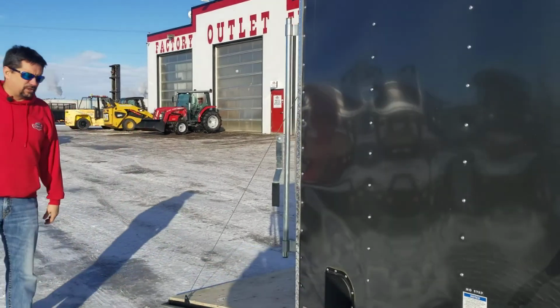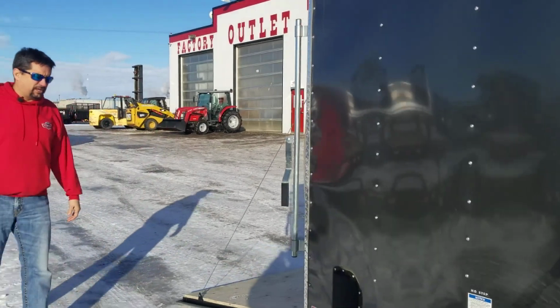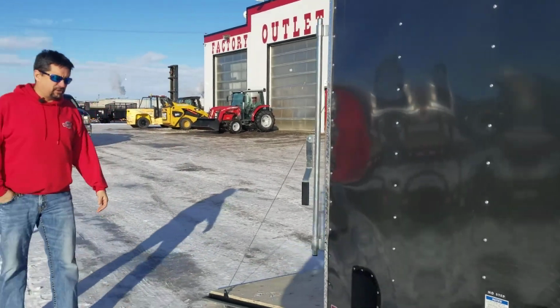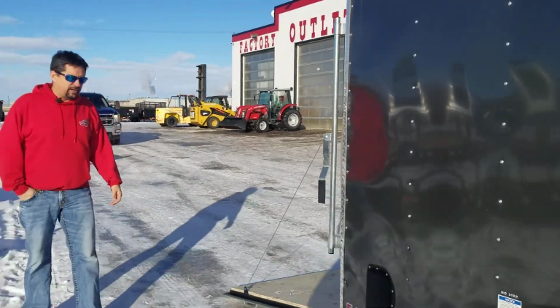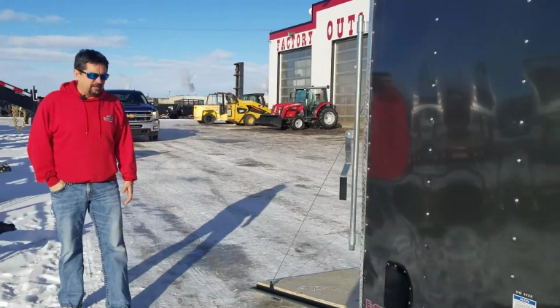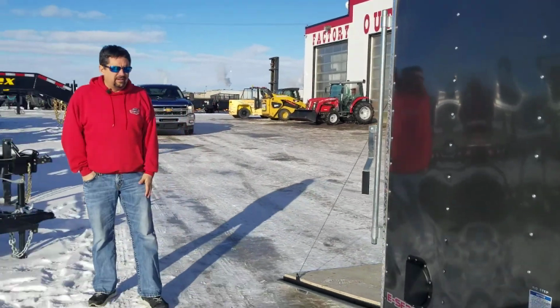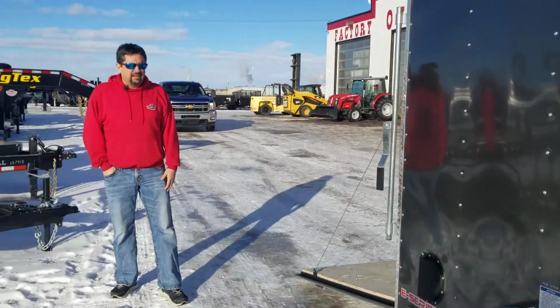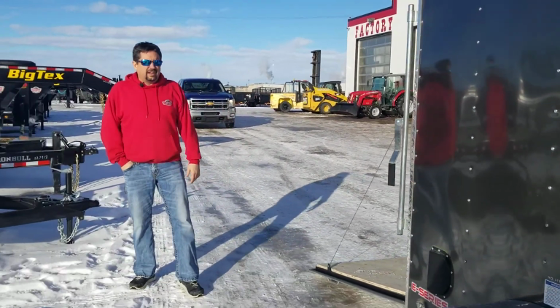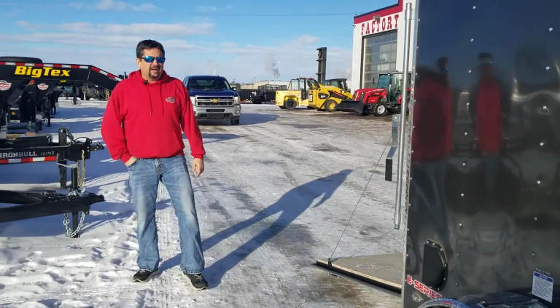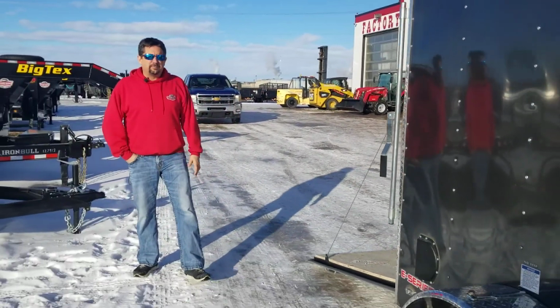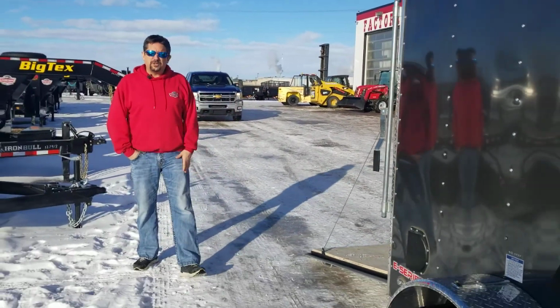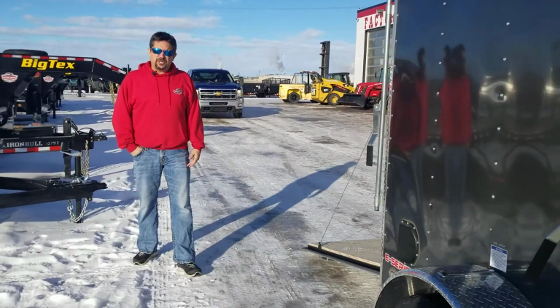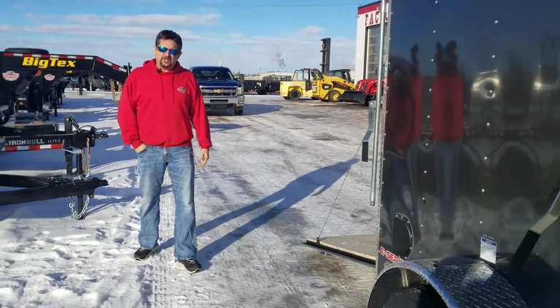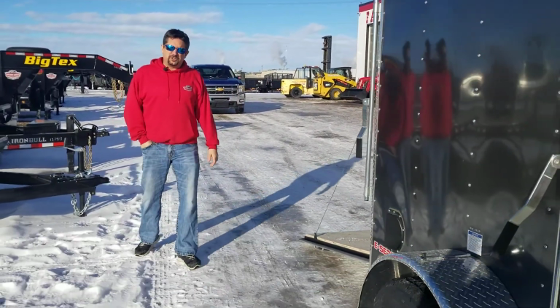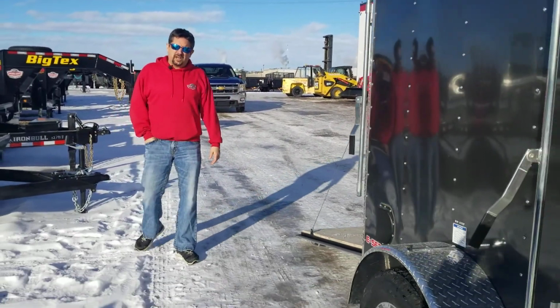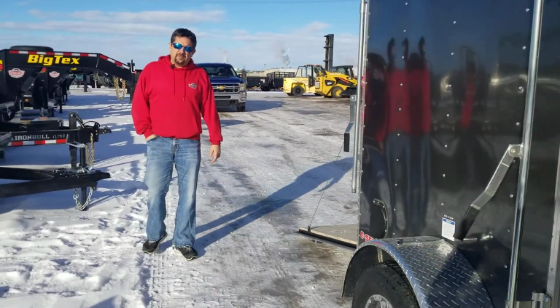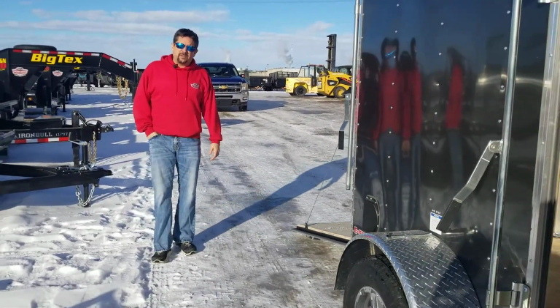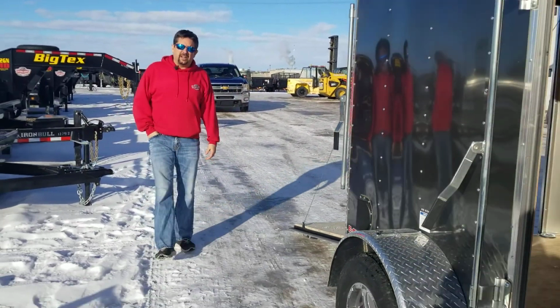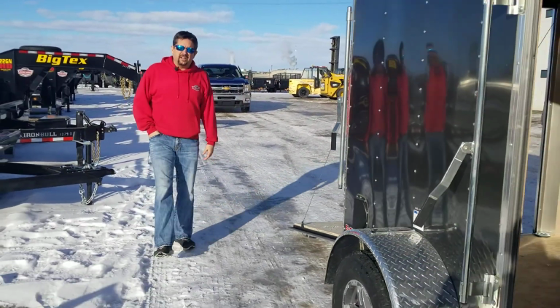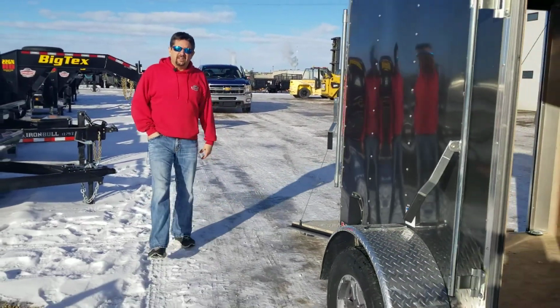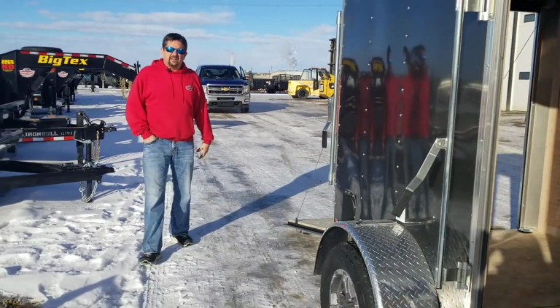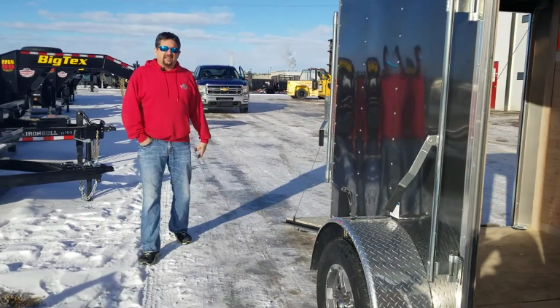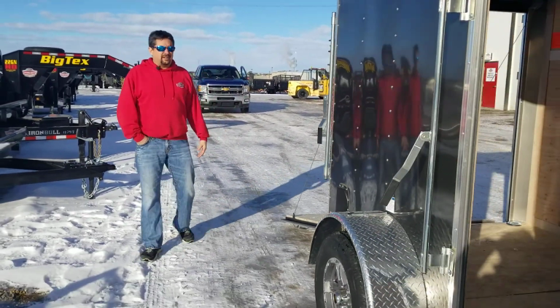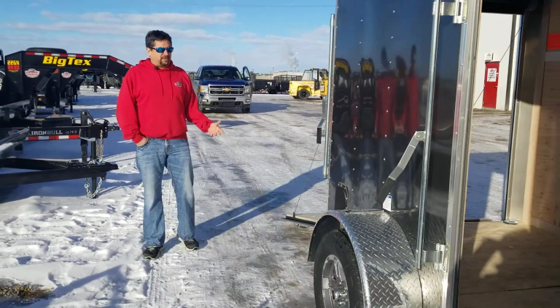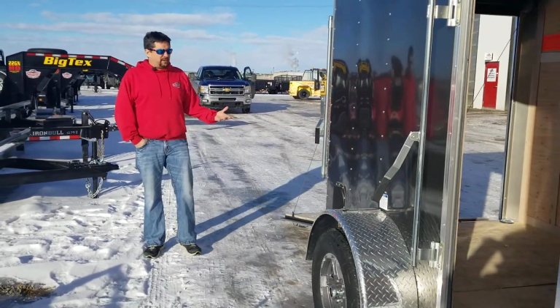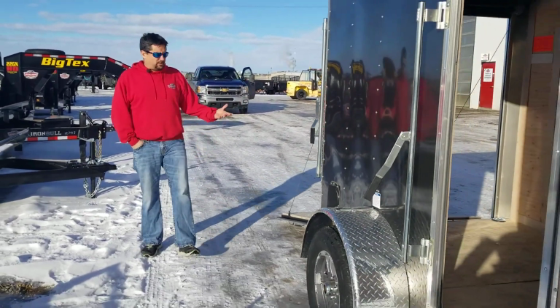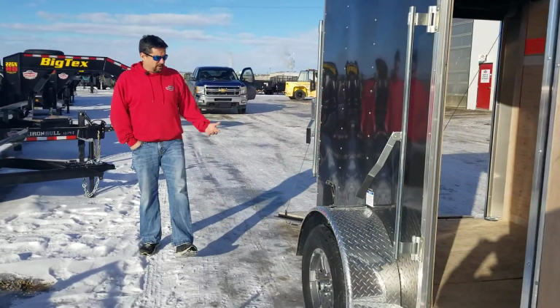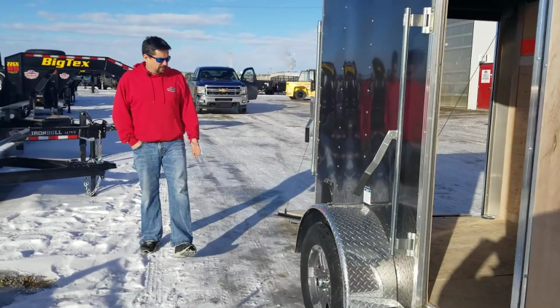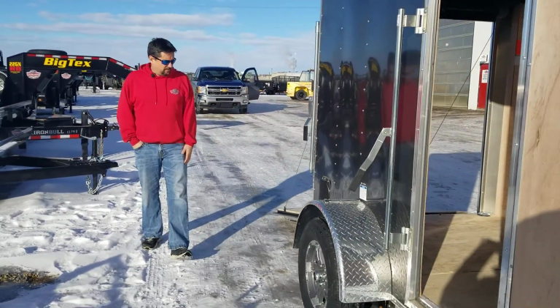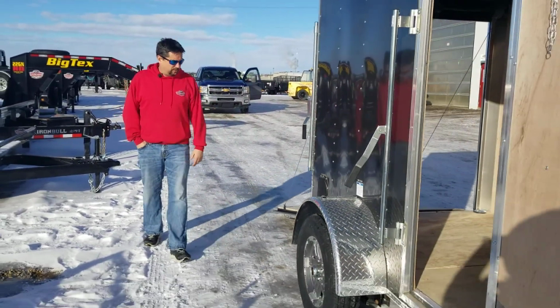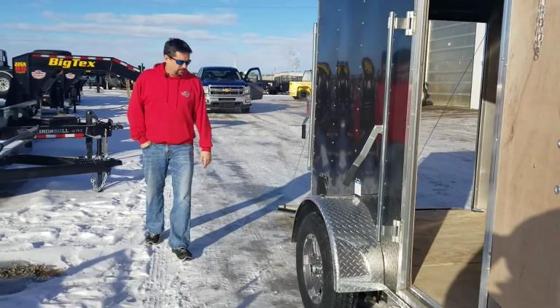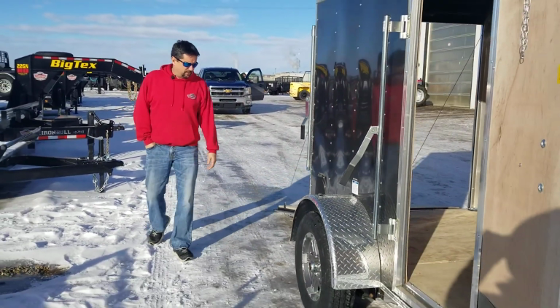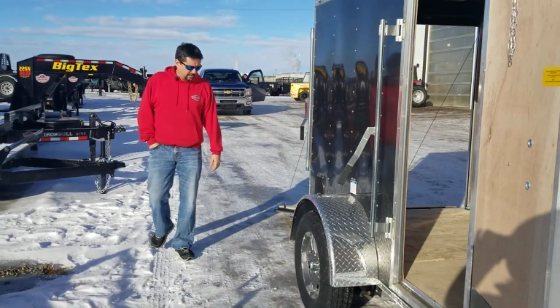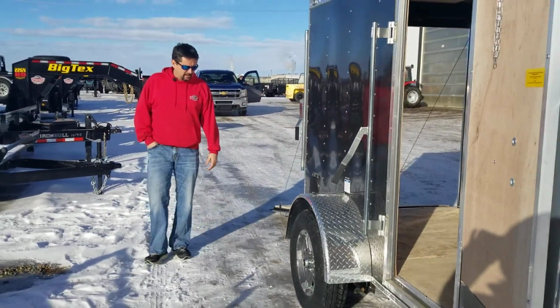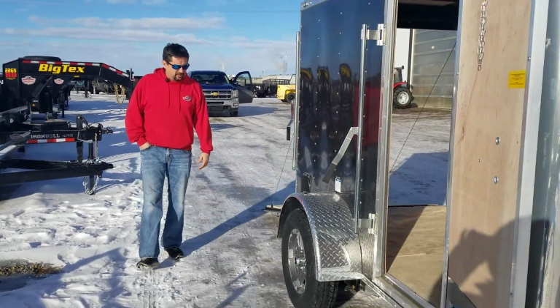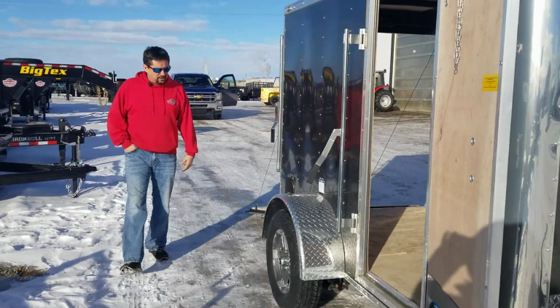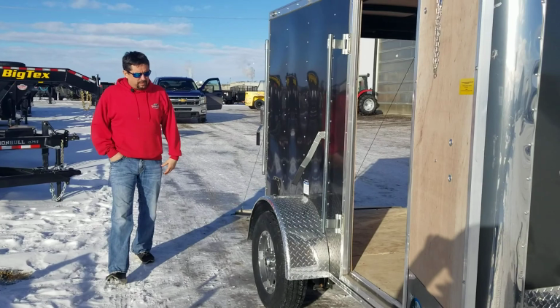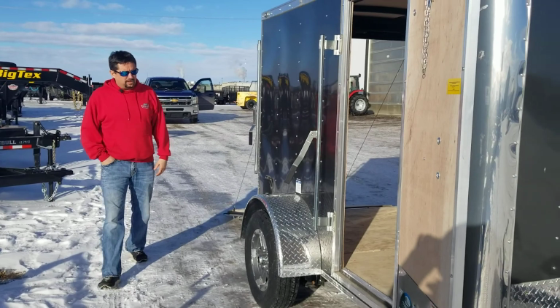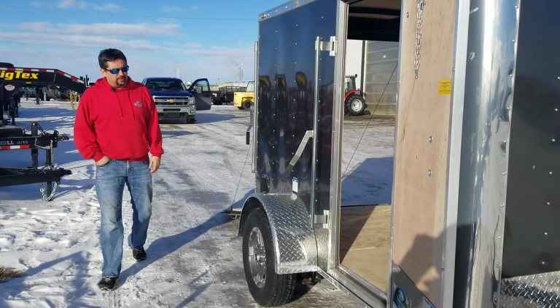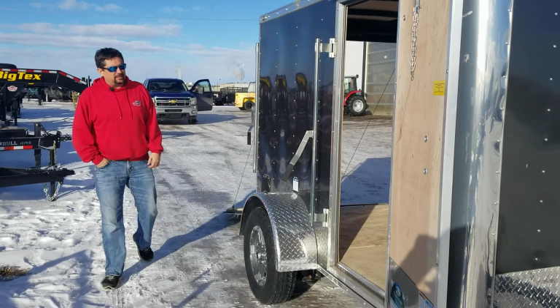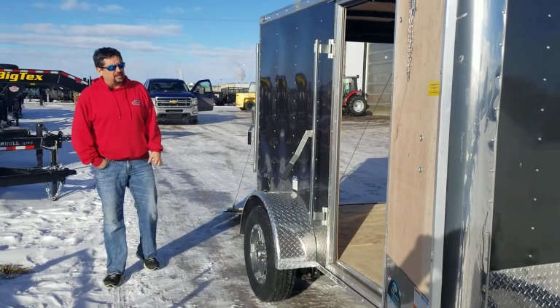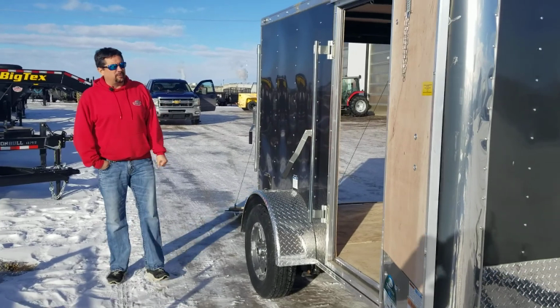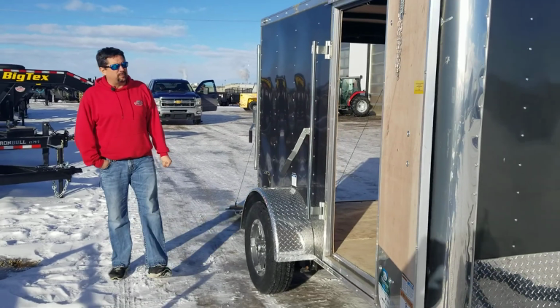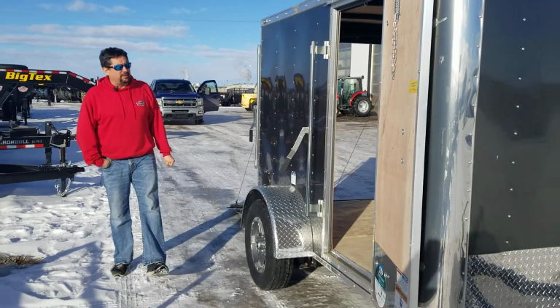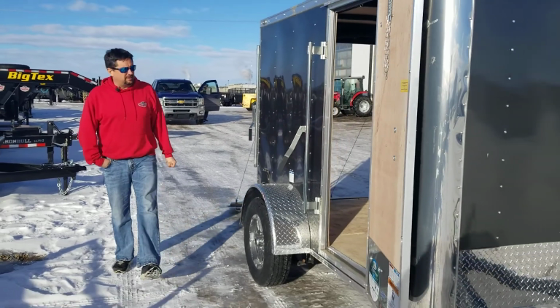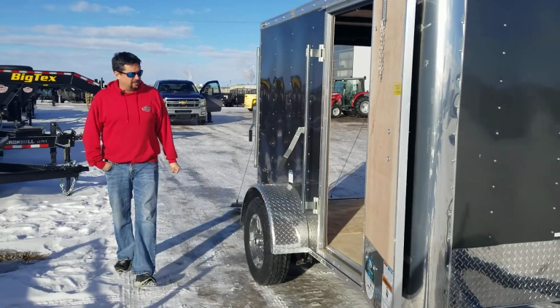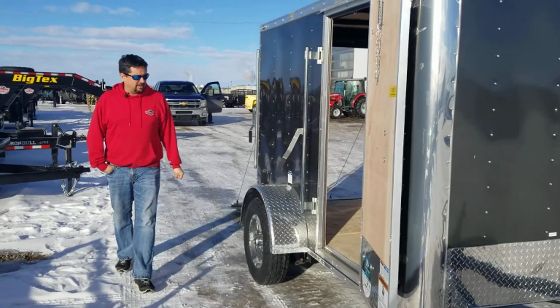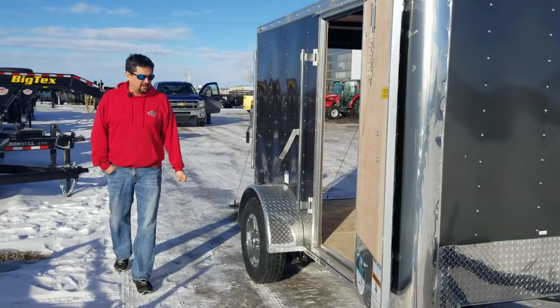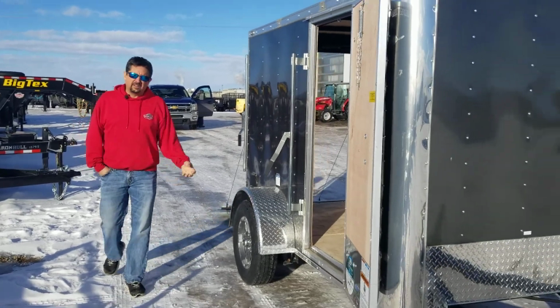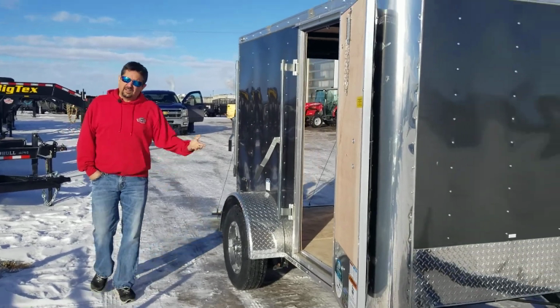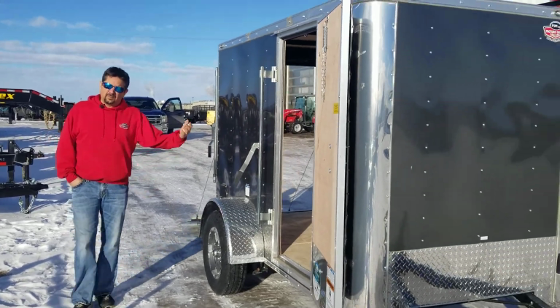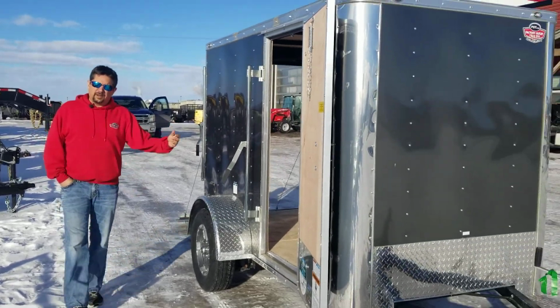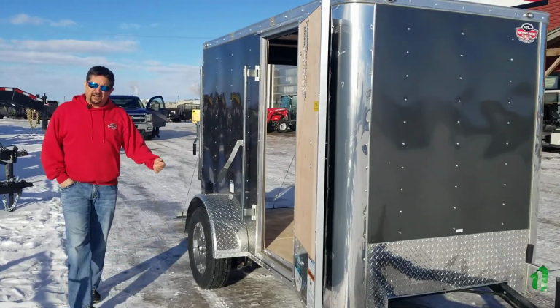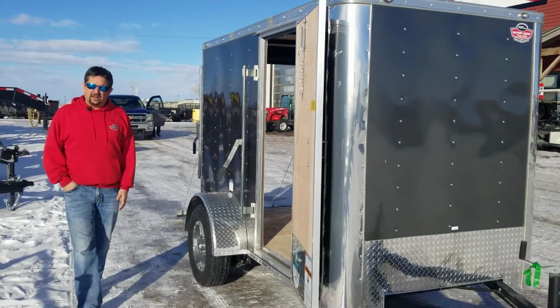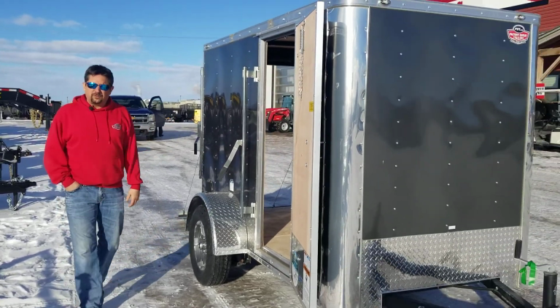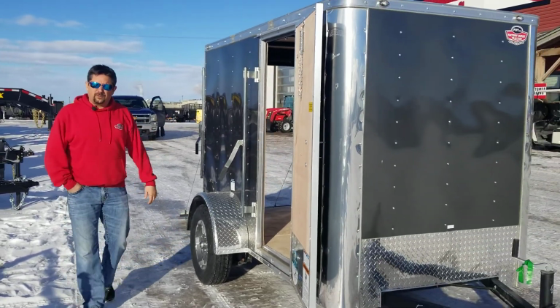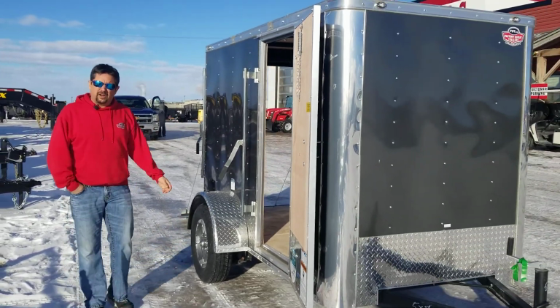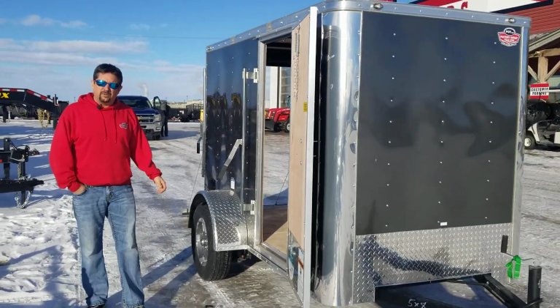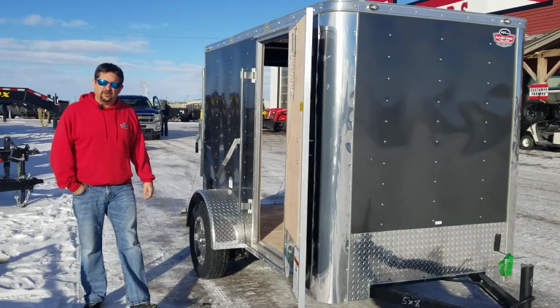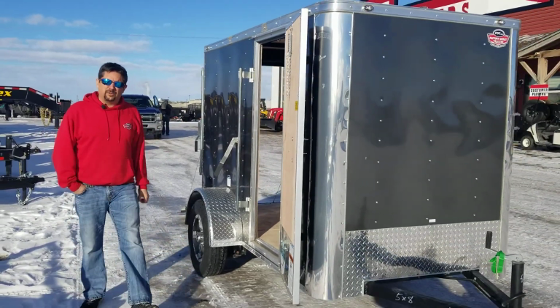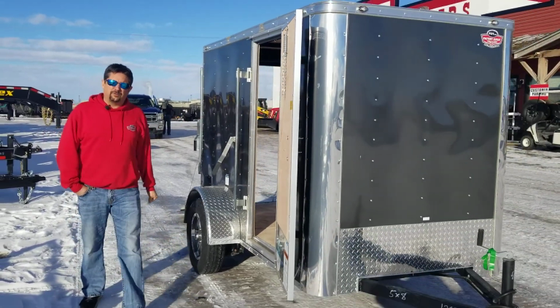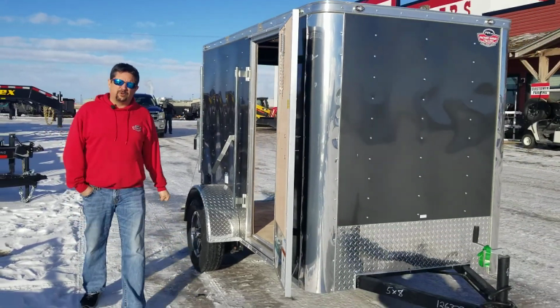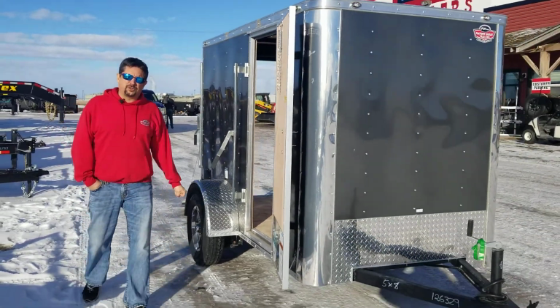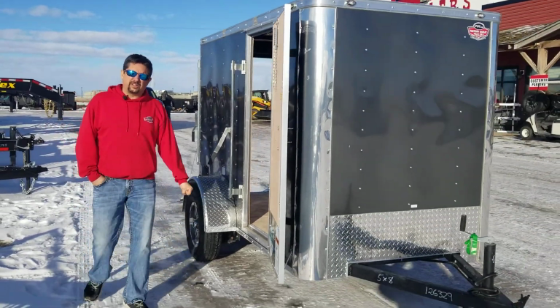It's a great trailer. I appreciate your time today. Thanks for spending a little bit of time with me, and come on down — ask for Gary when you're ready for a trailer.